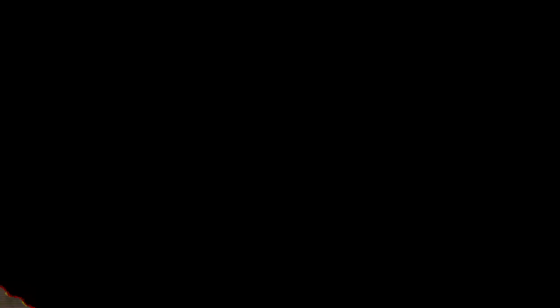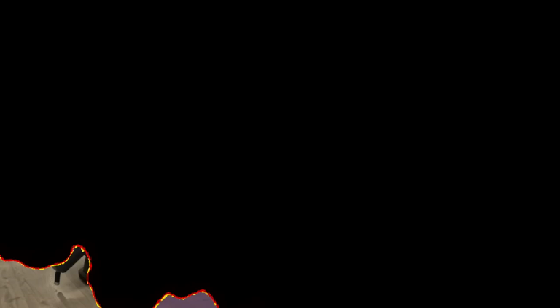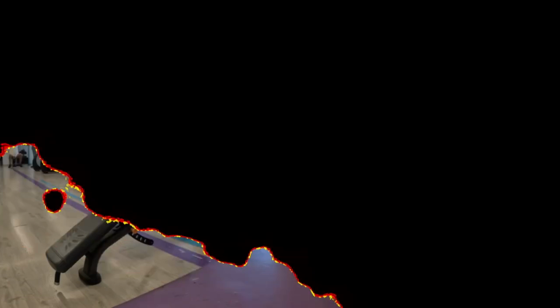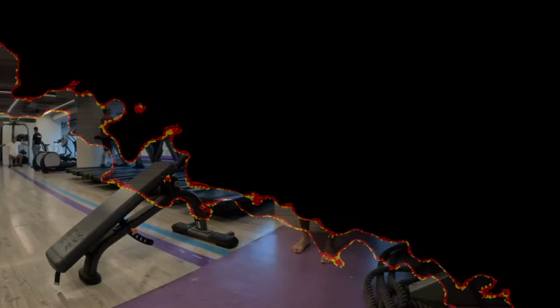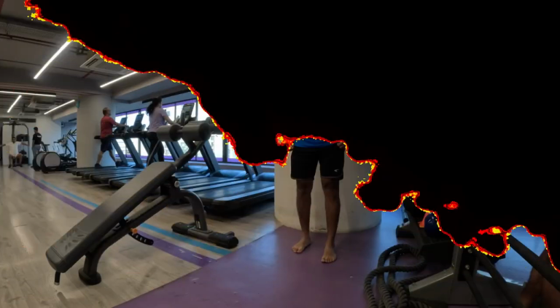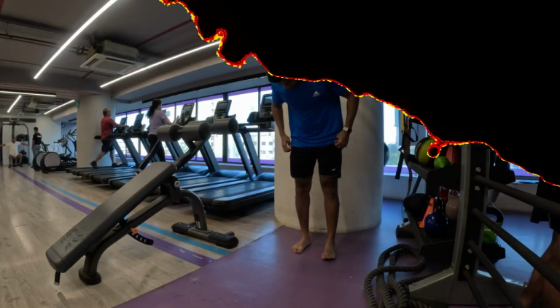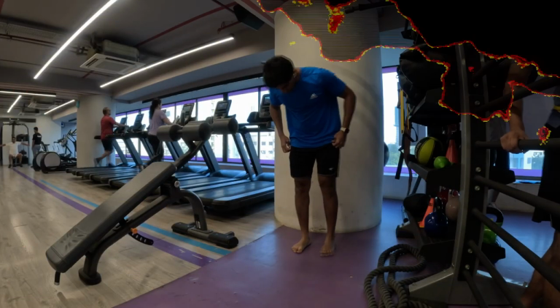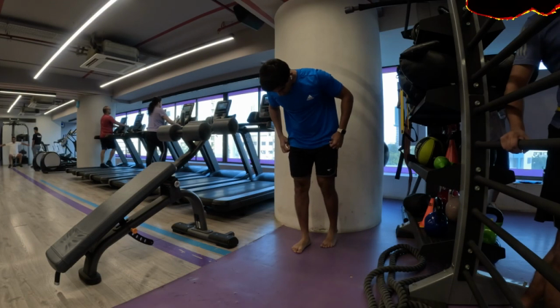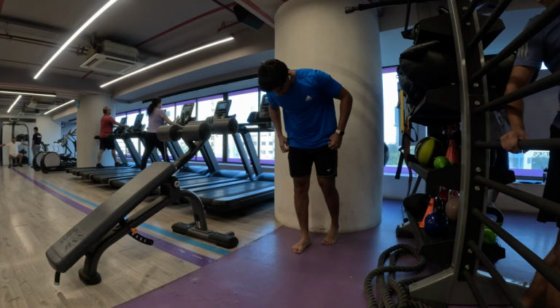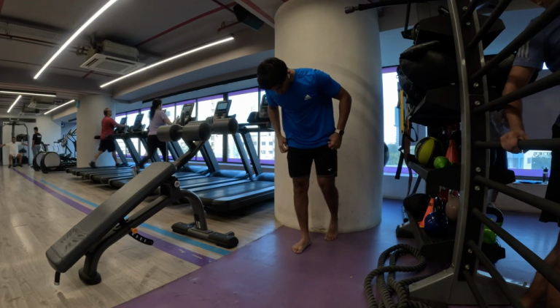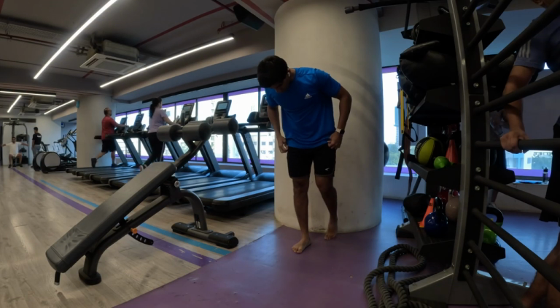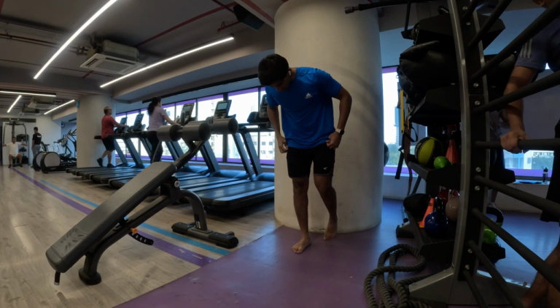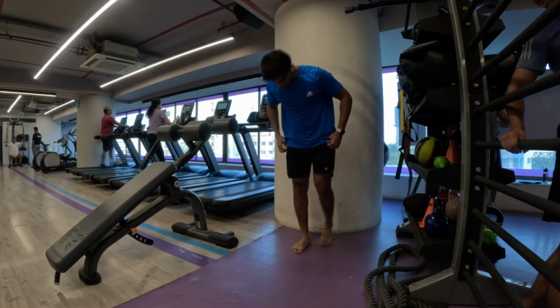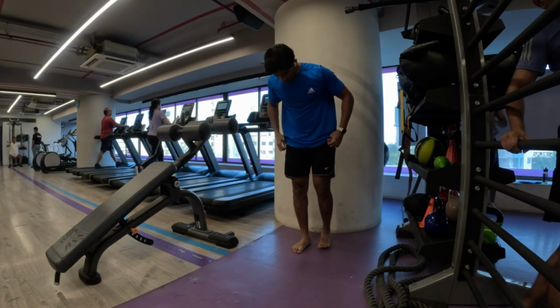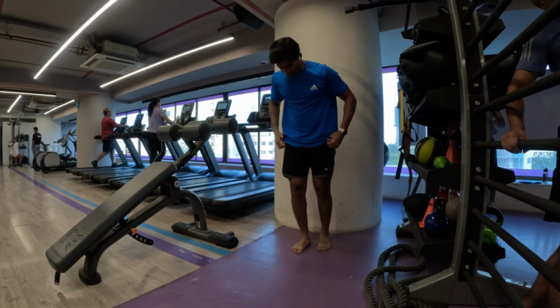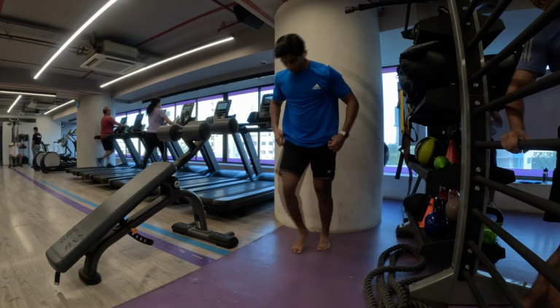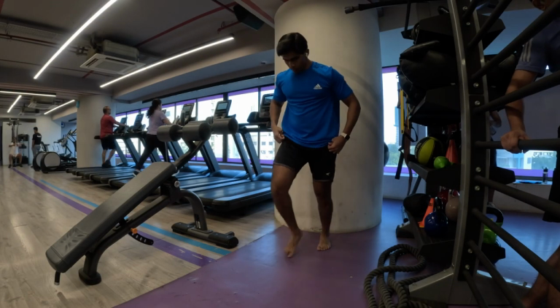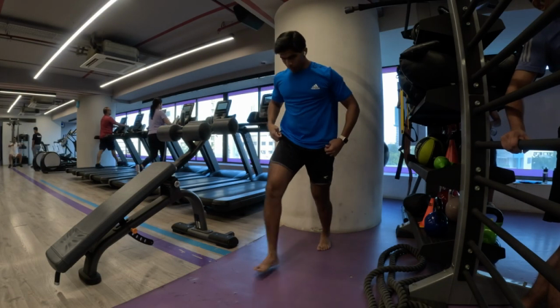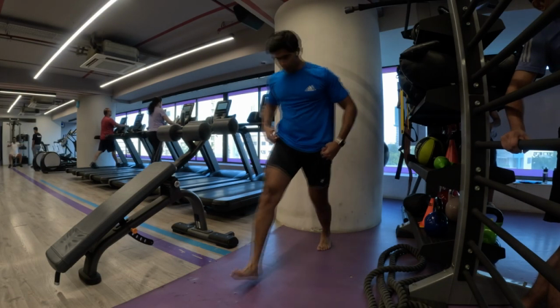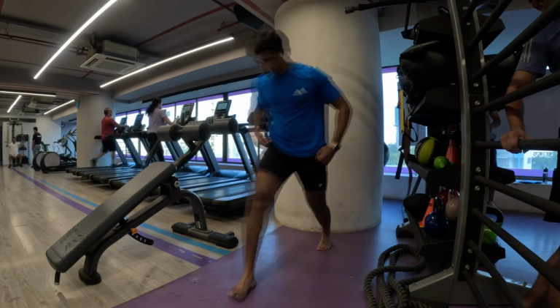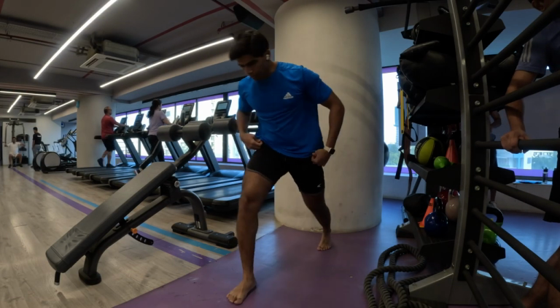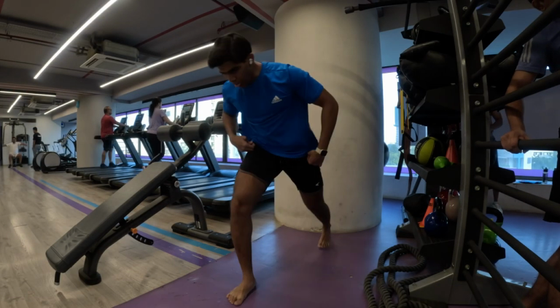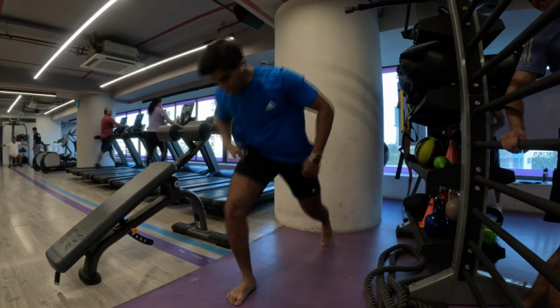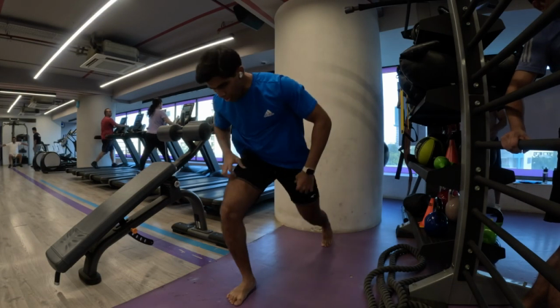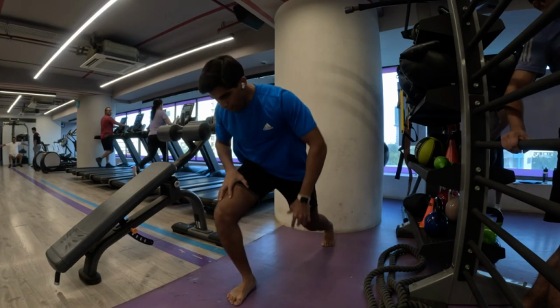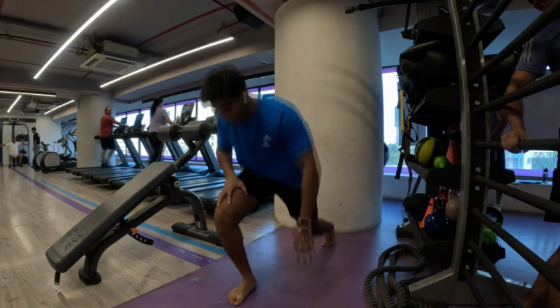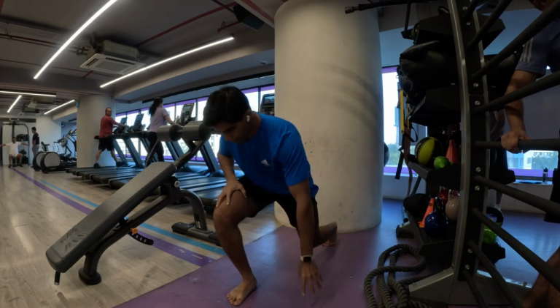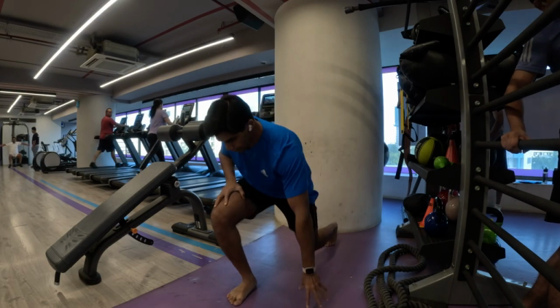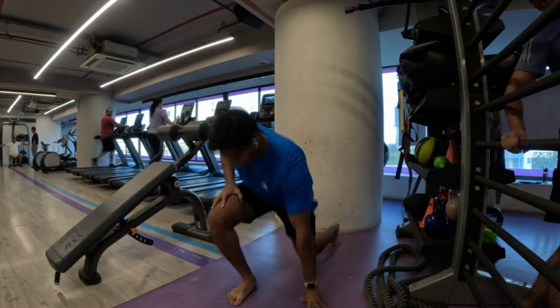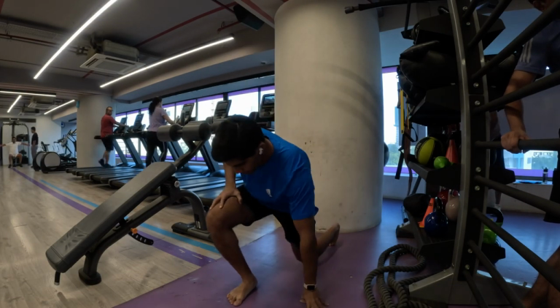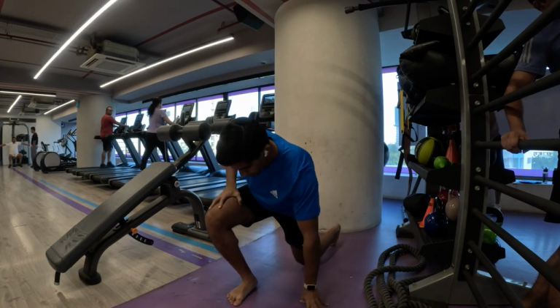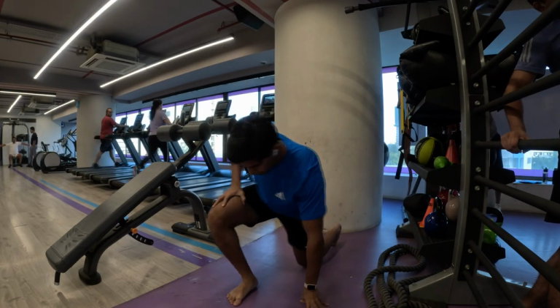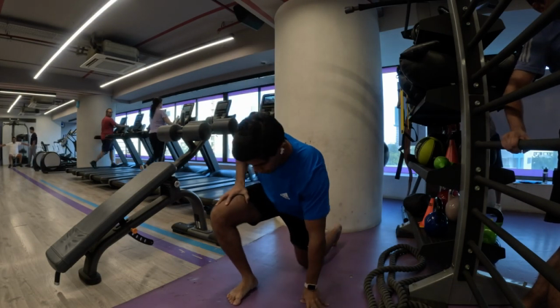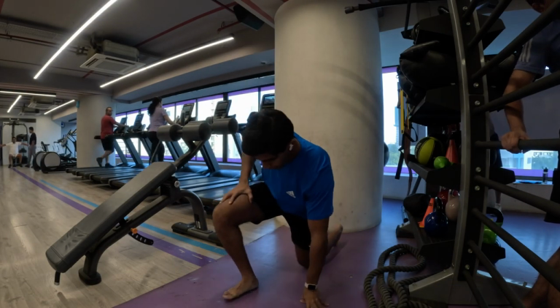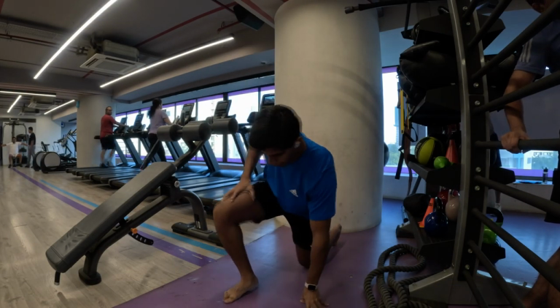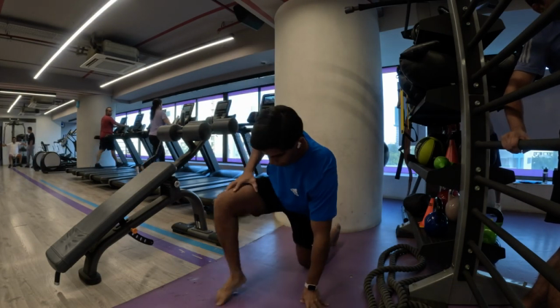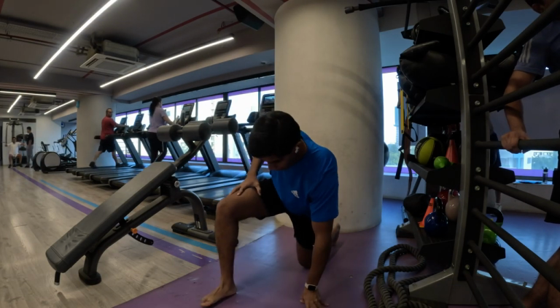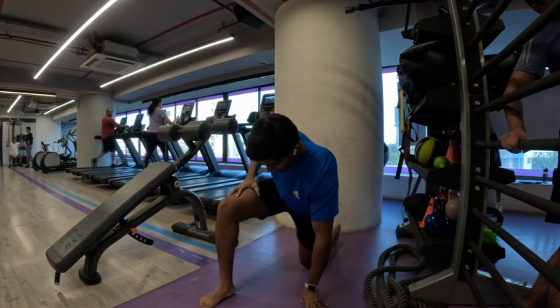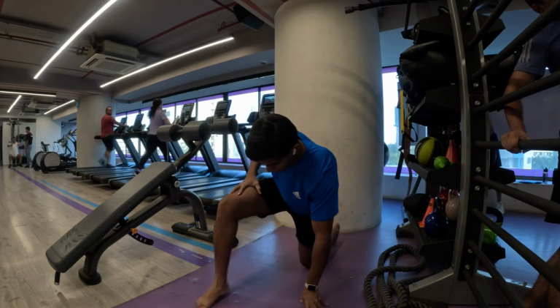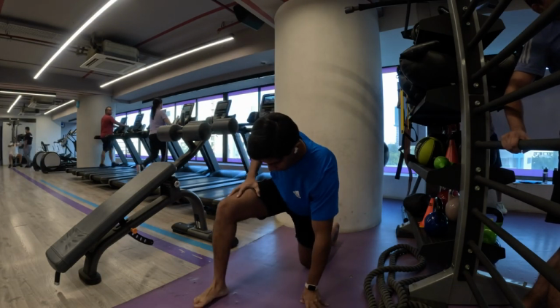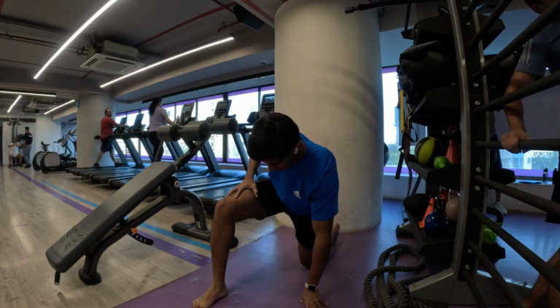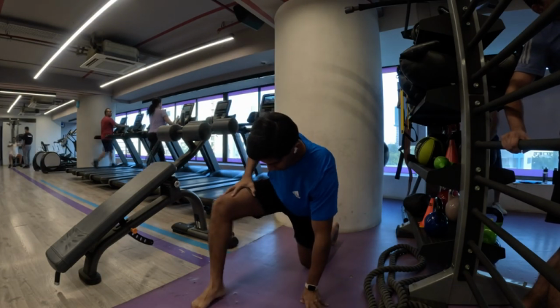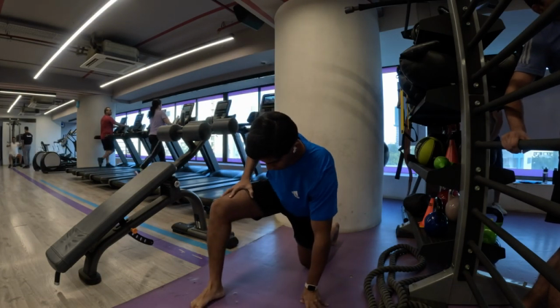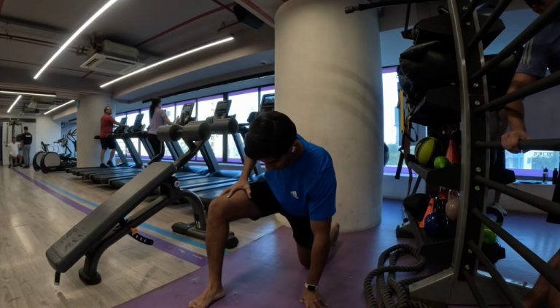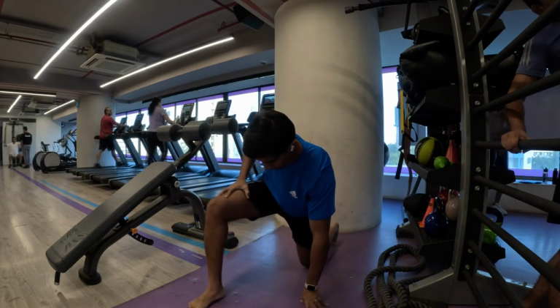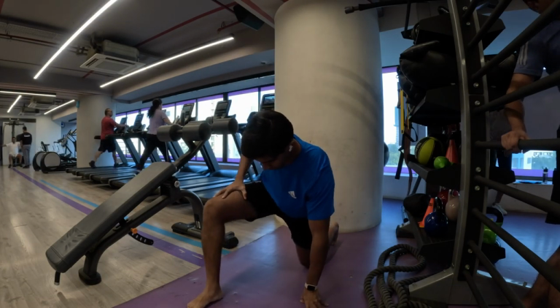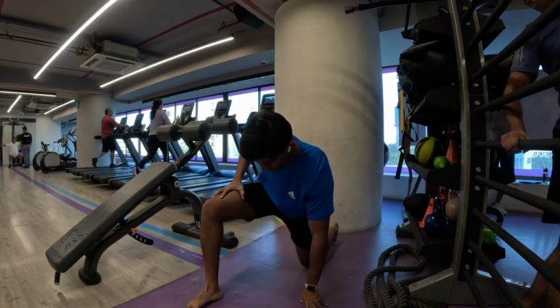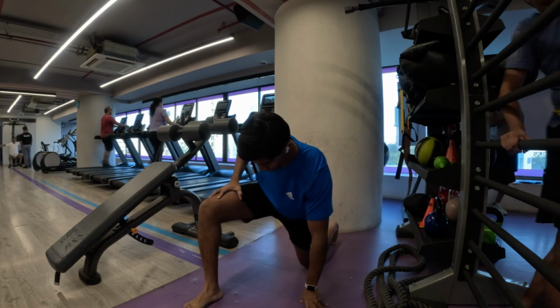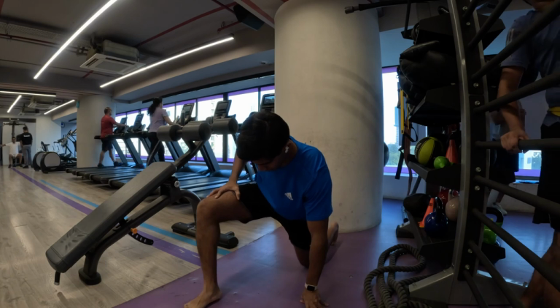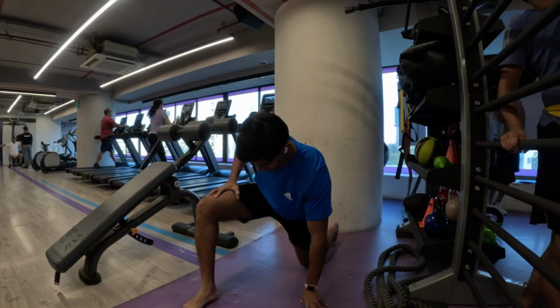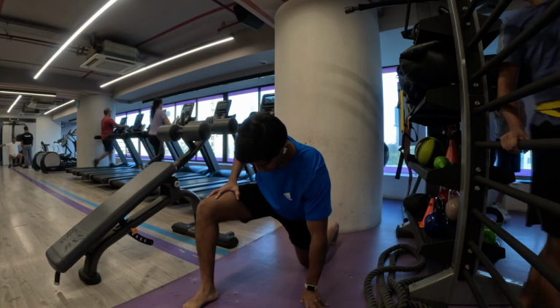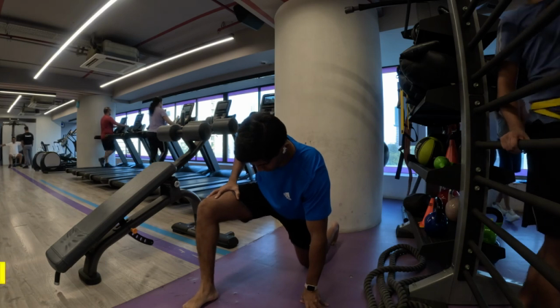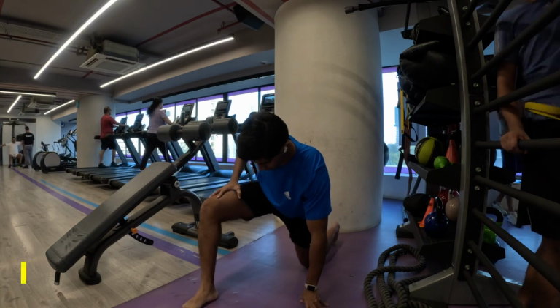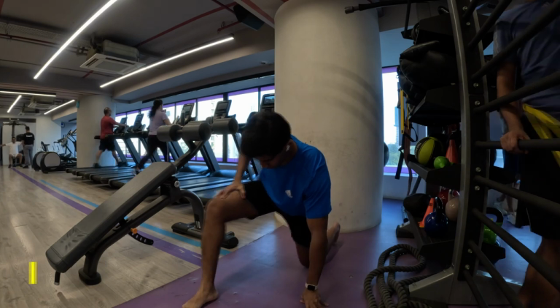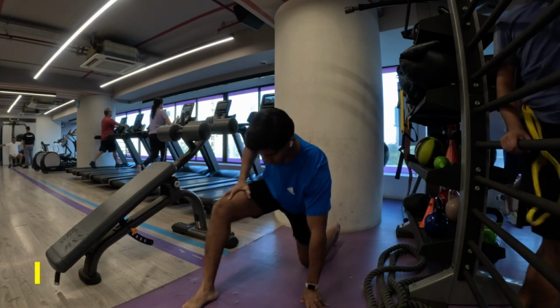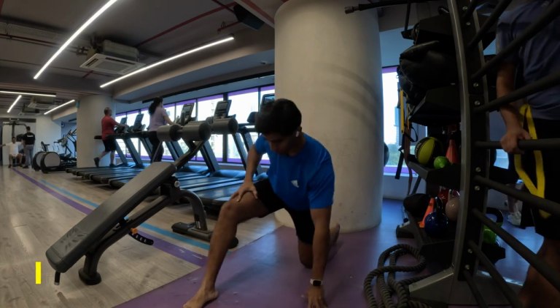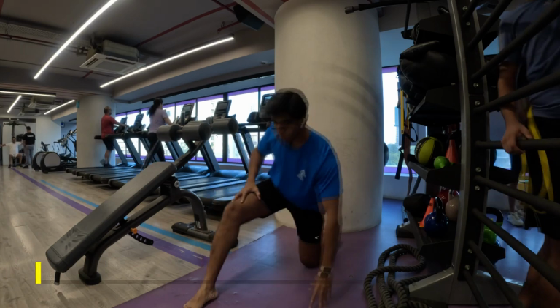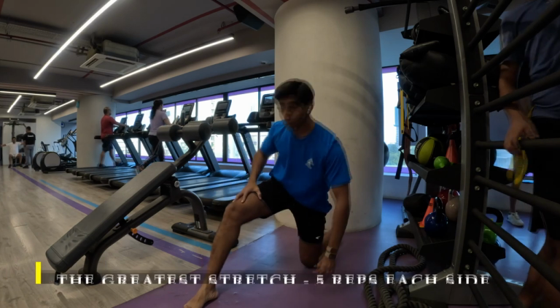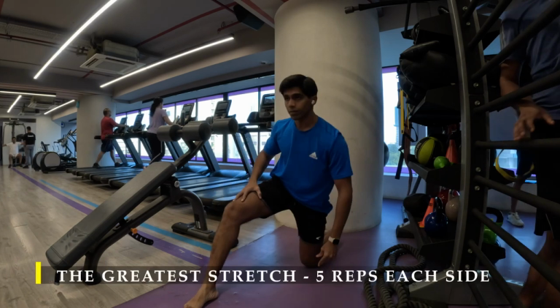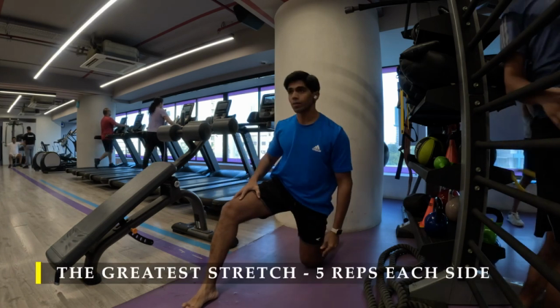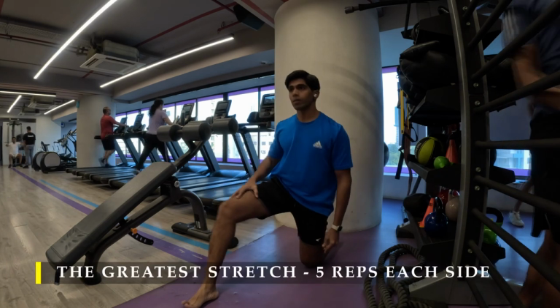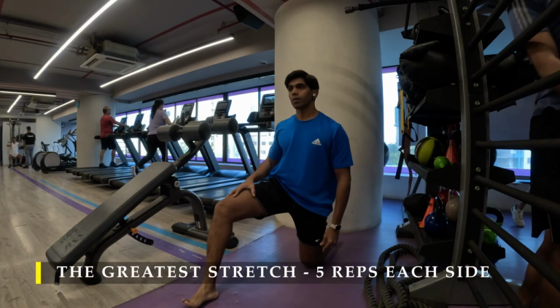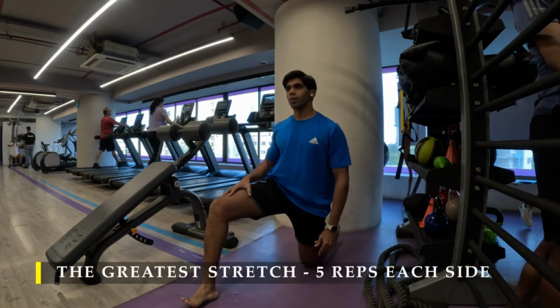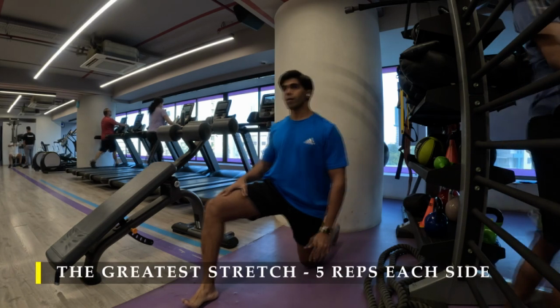Namaste everyone and welcome back to Live Stronger. Today we are going to work on our chest and our tricep muscles.